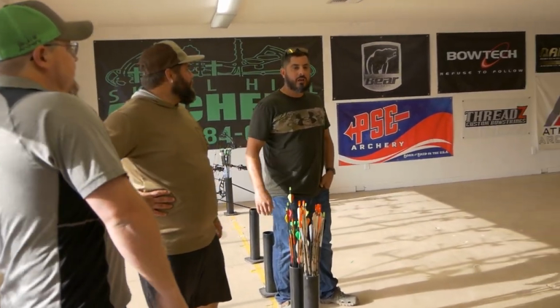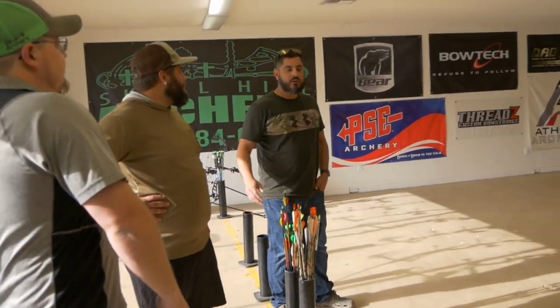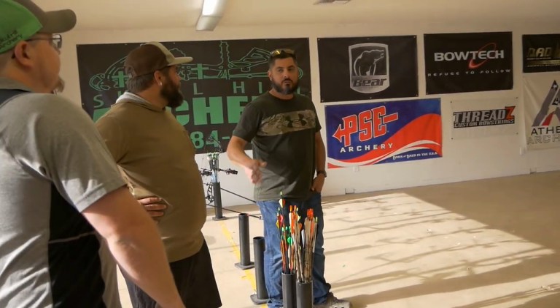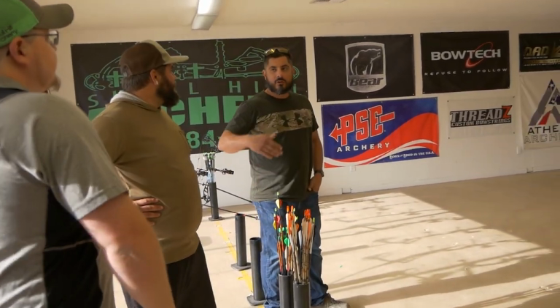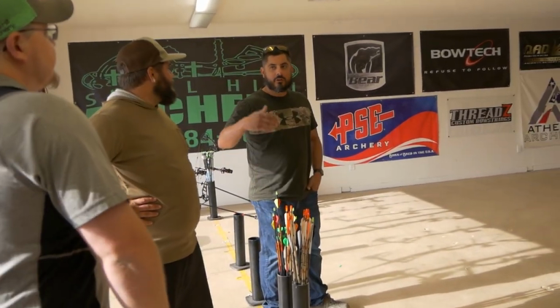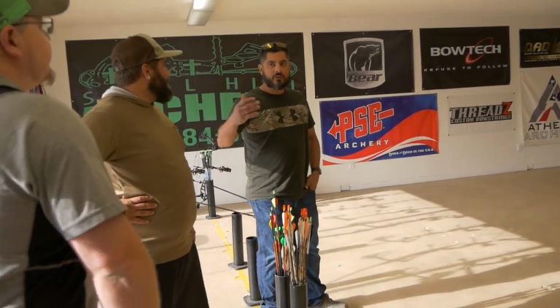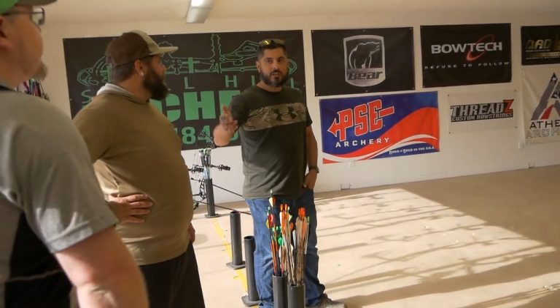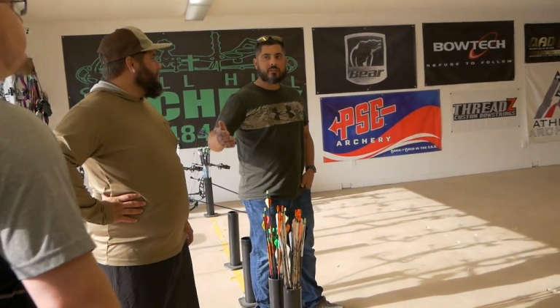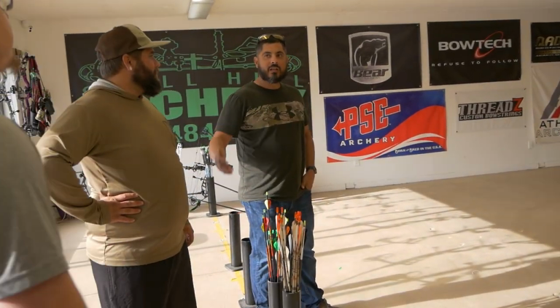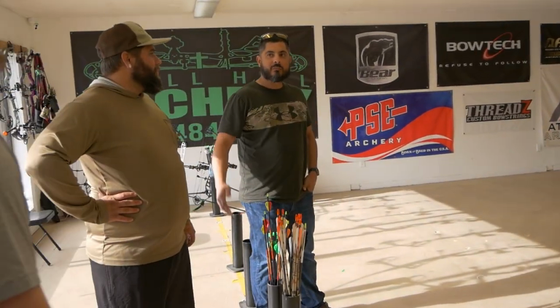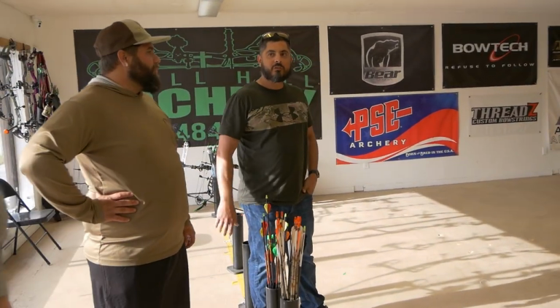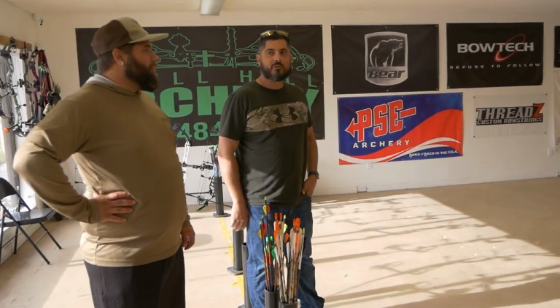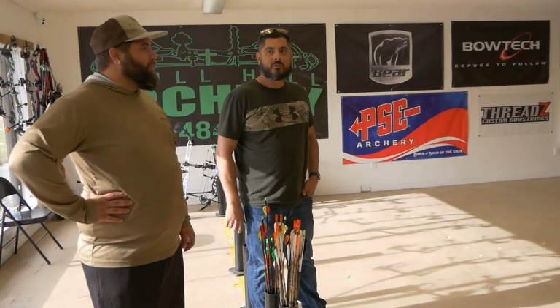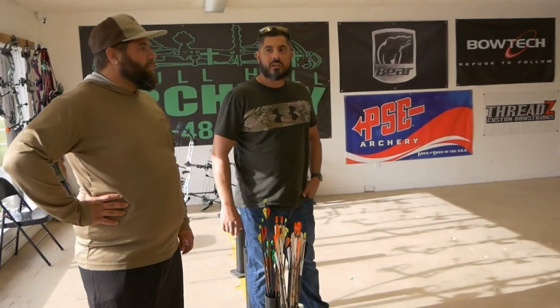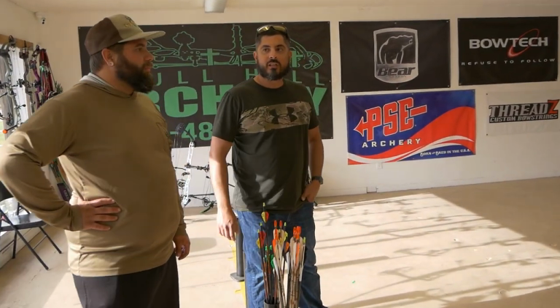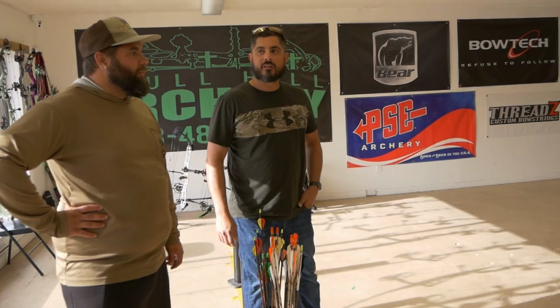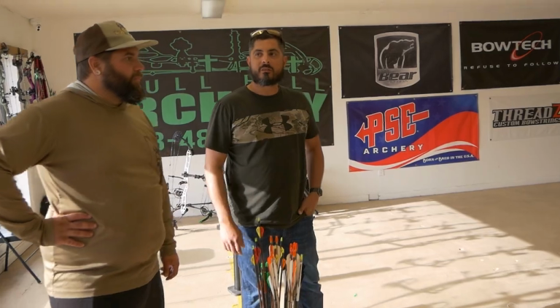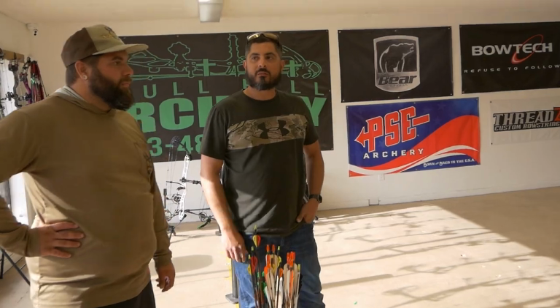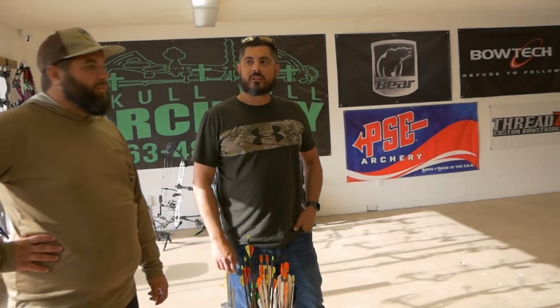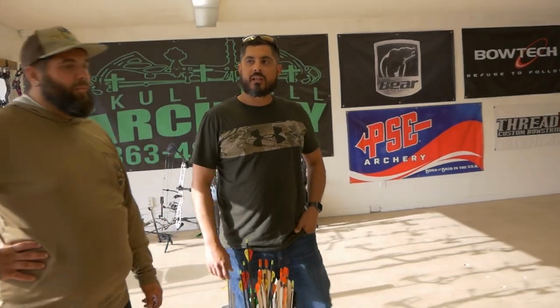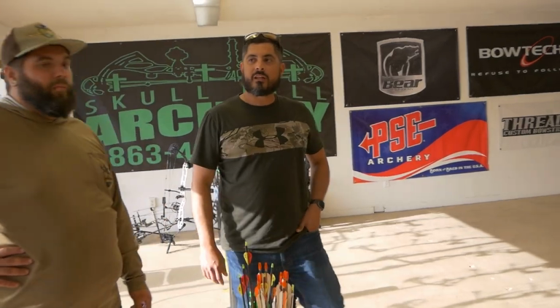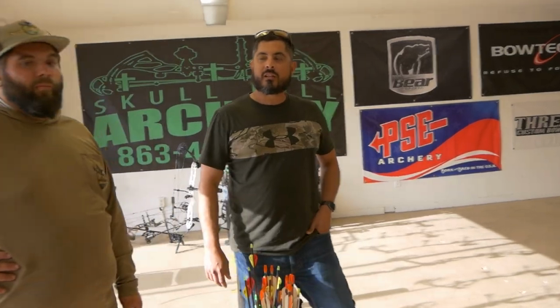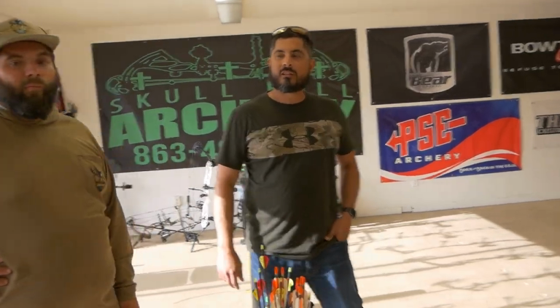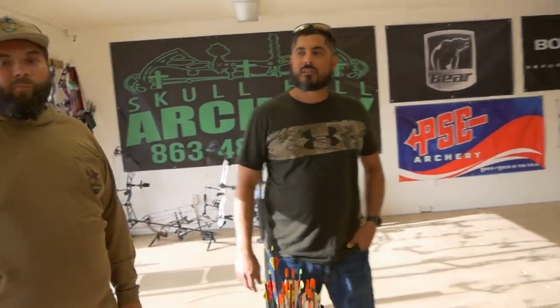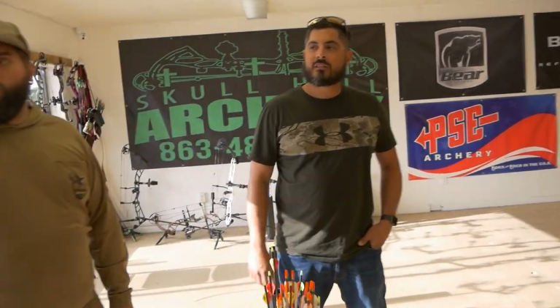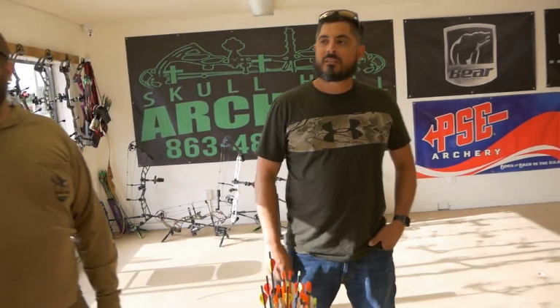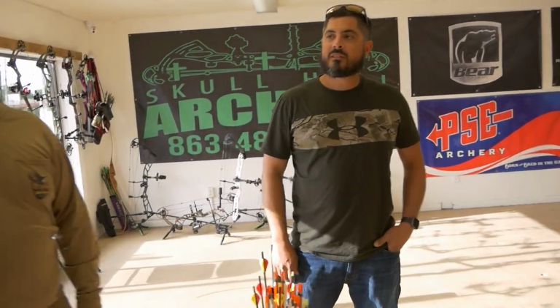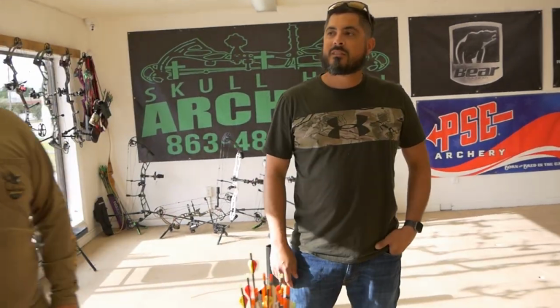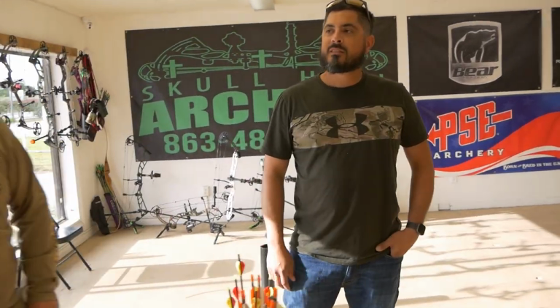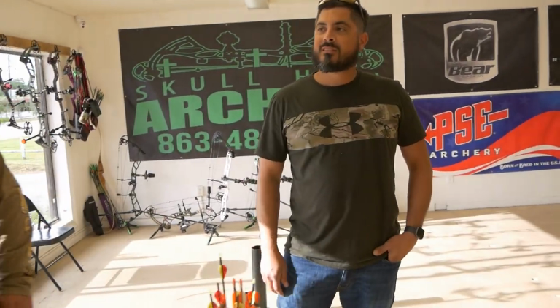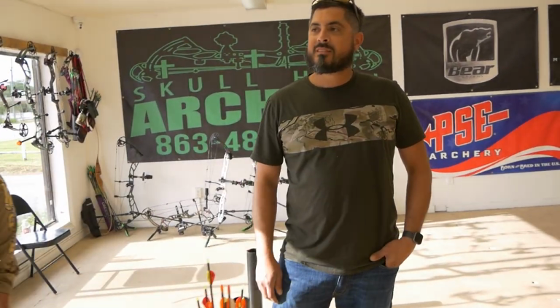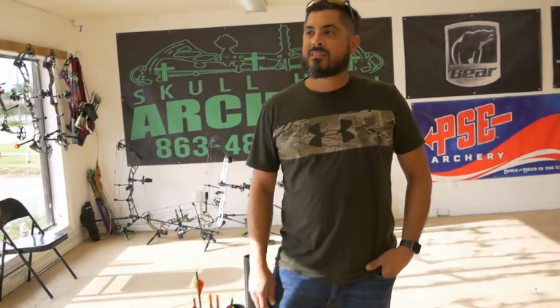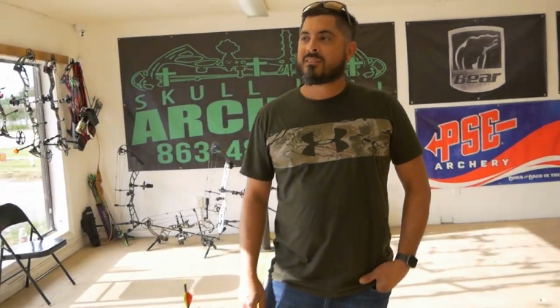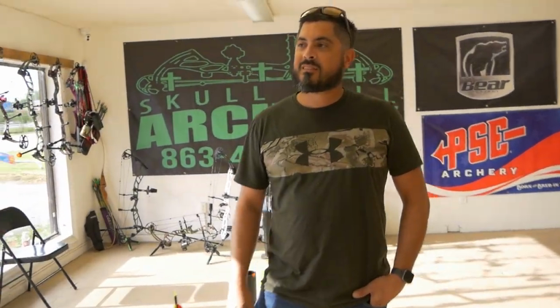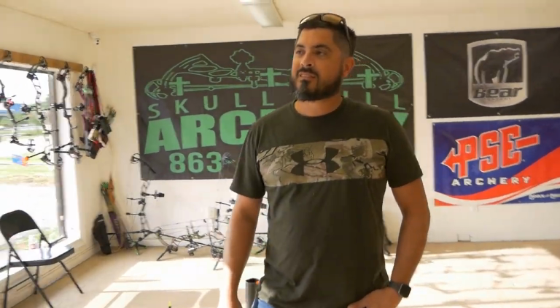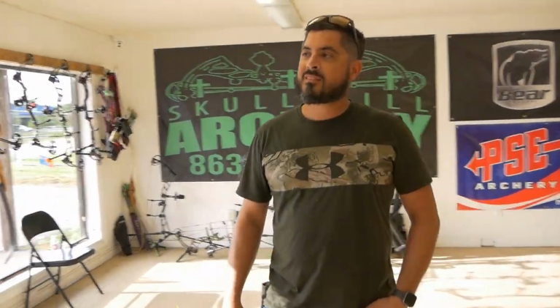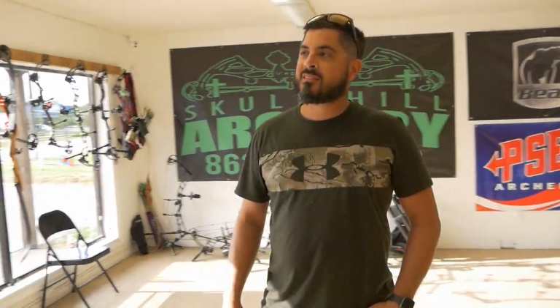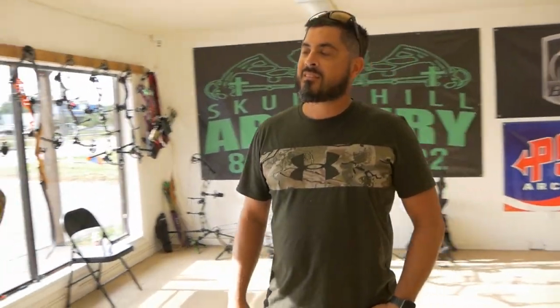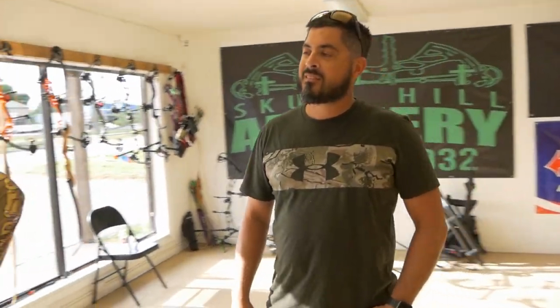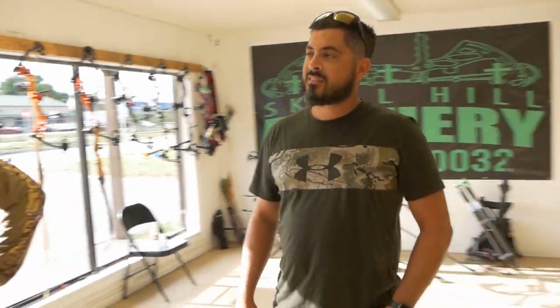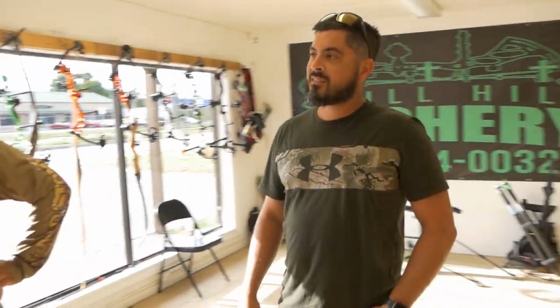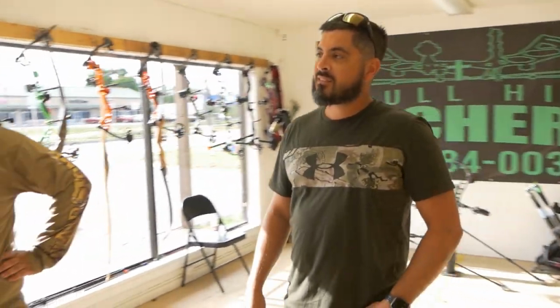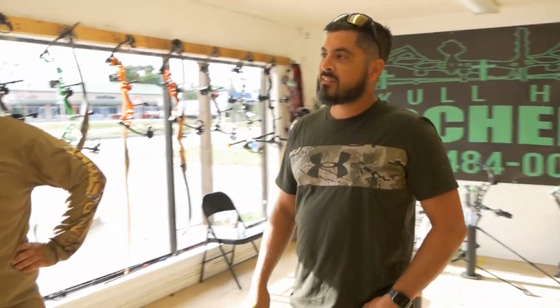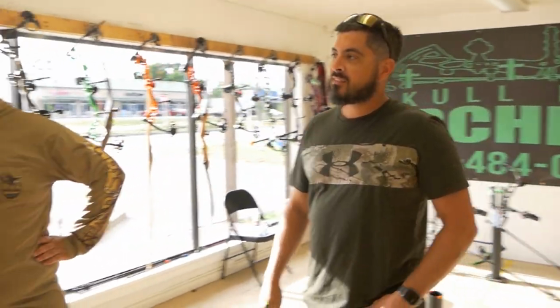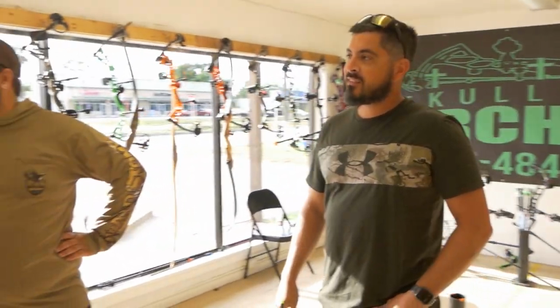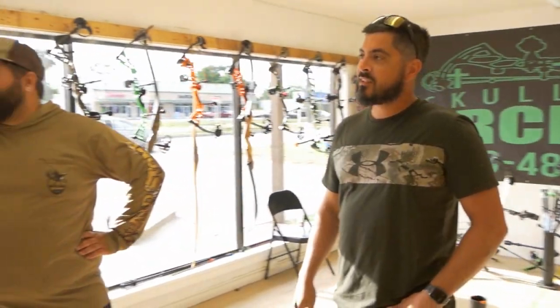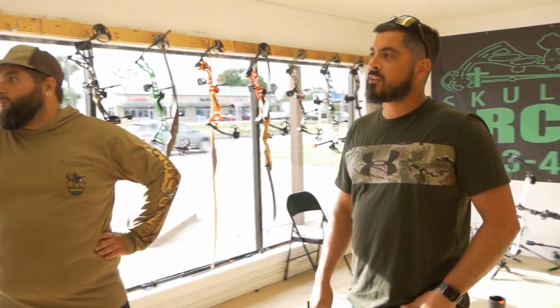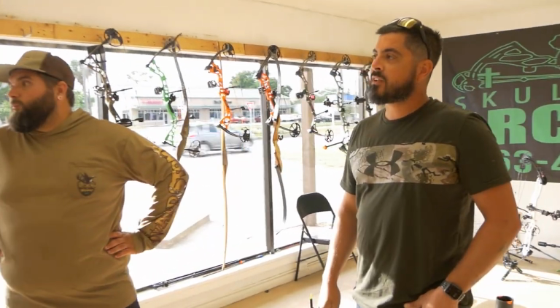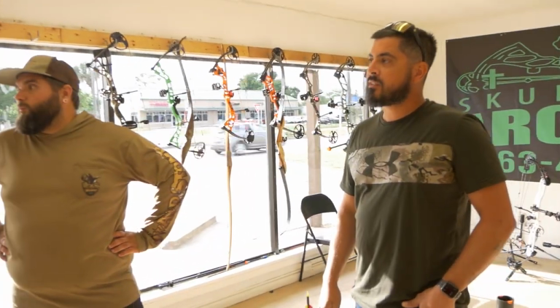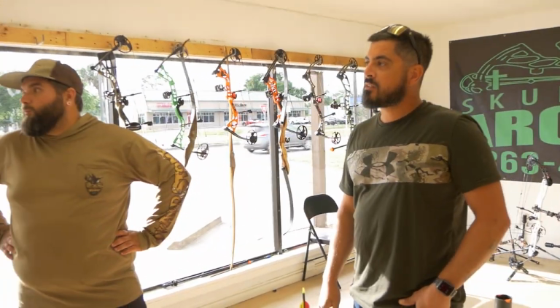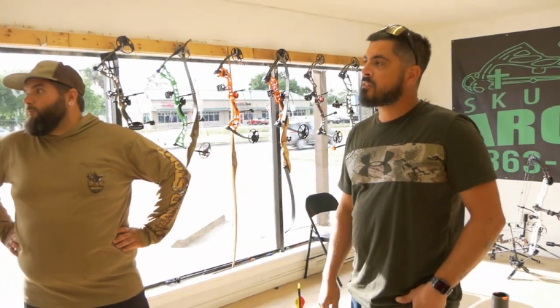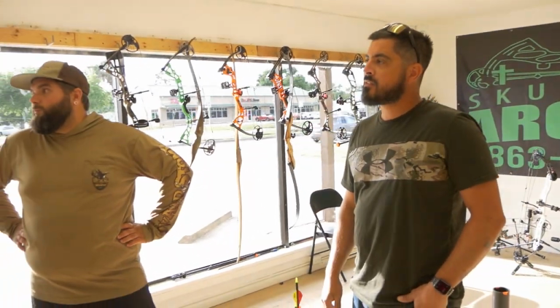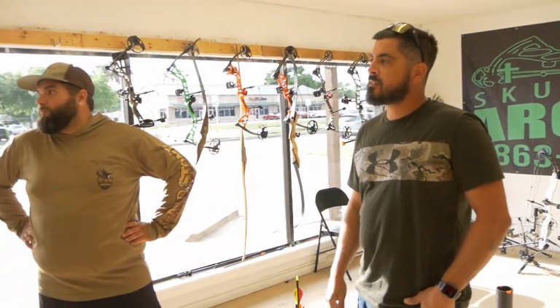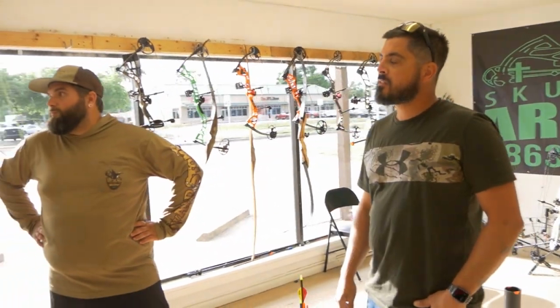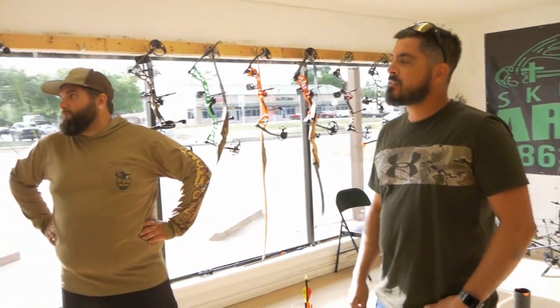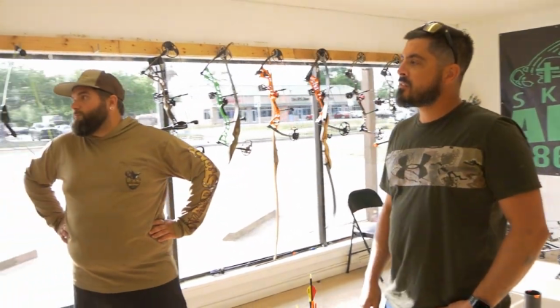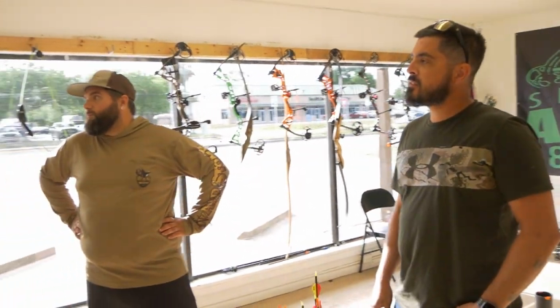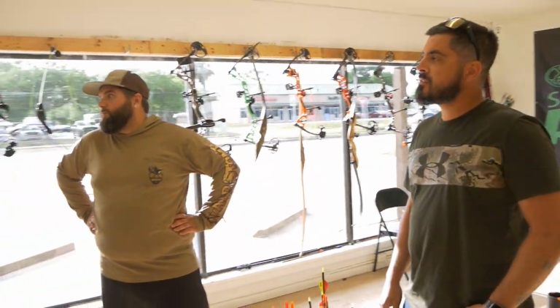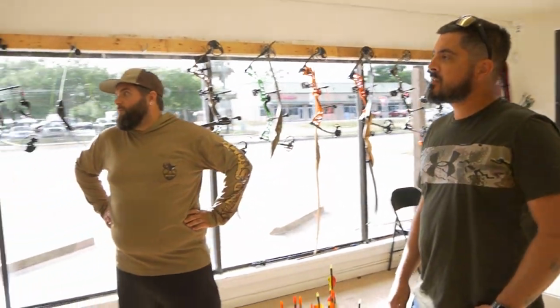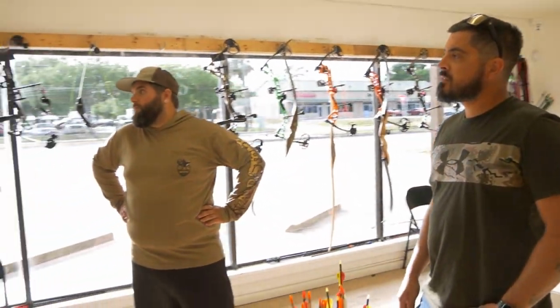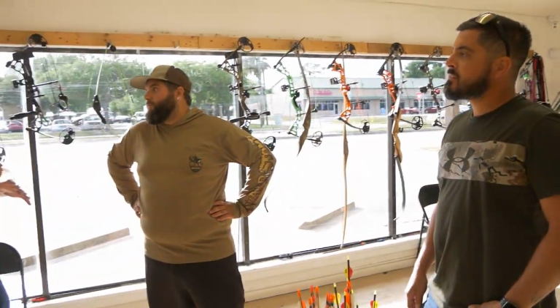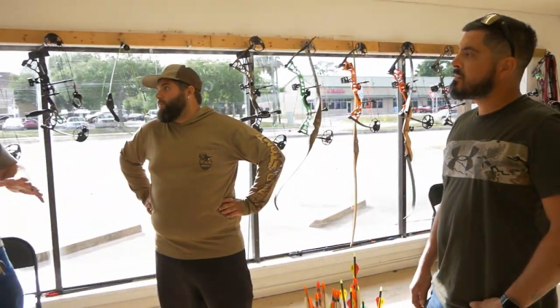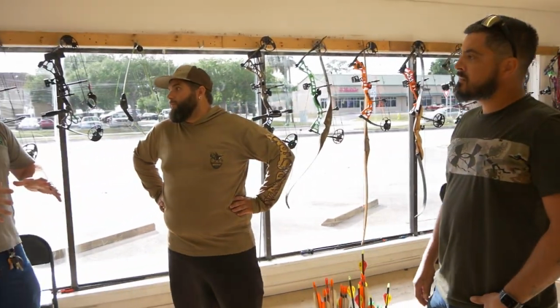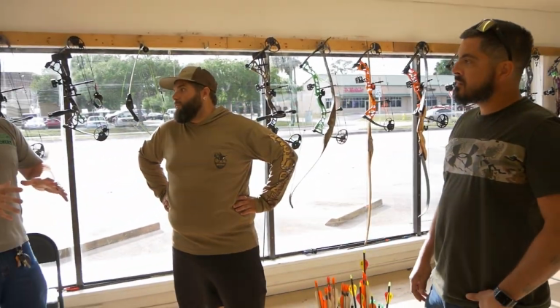As far as tuning the bow, how far in depth do you get with that? I'm telling you, it goes down to the very nuts and grit. I'm big on paper tuning.